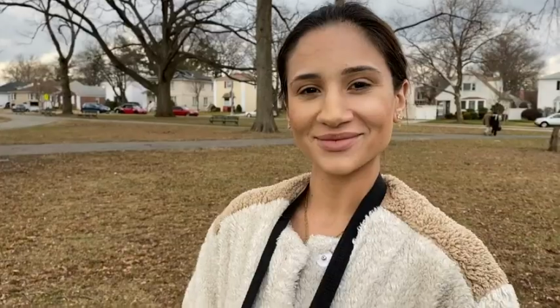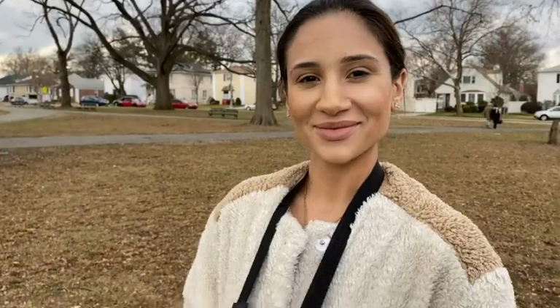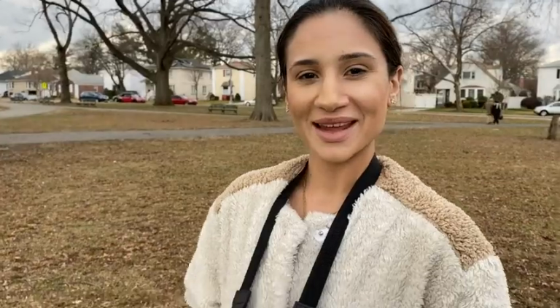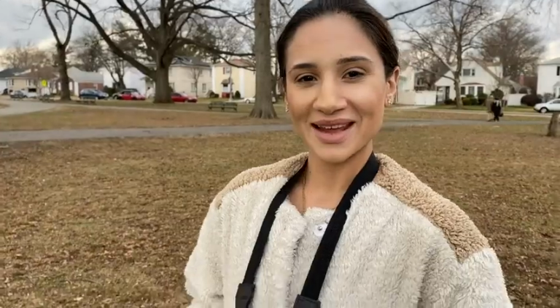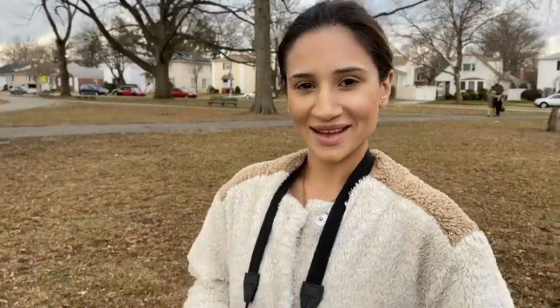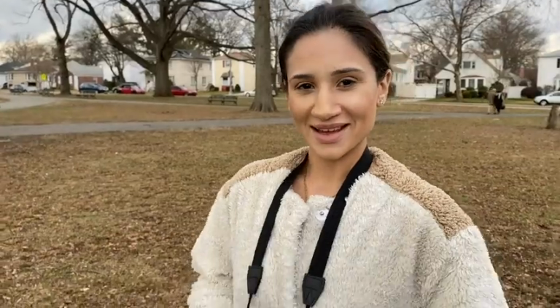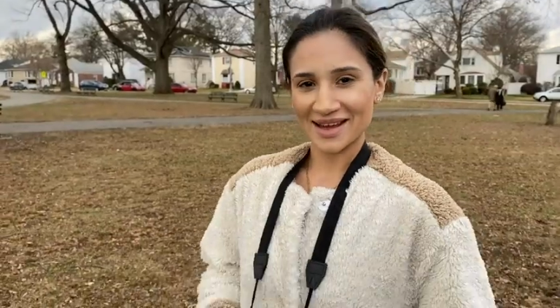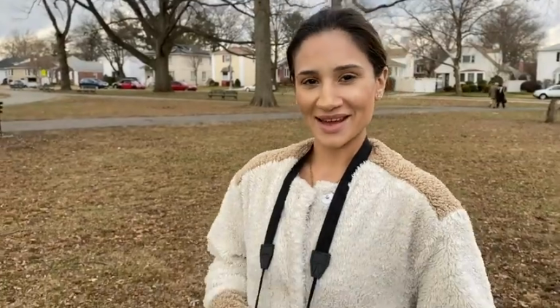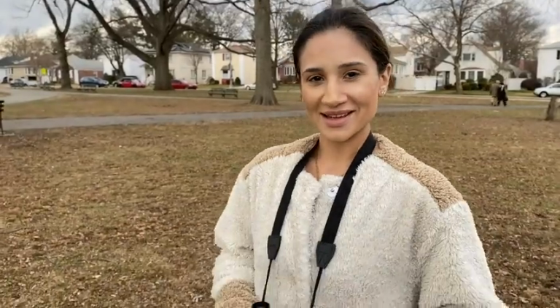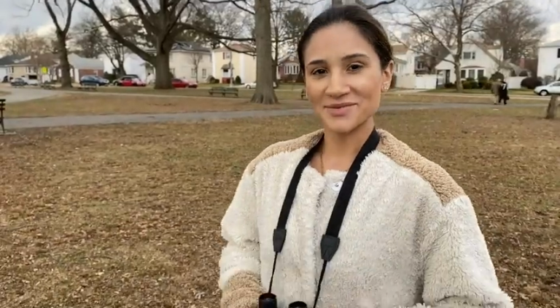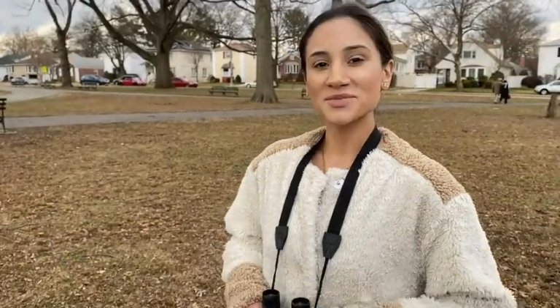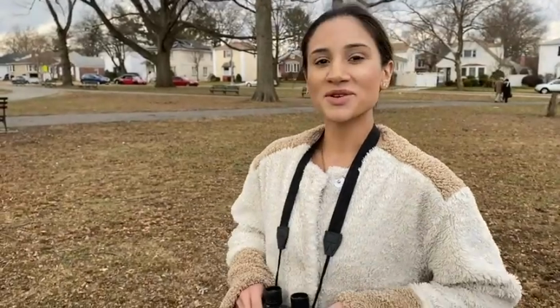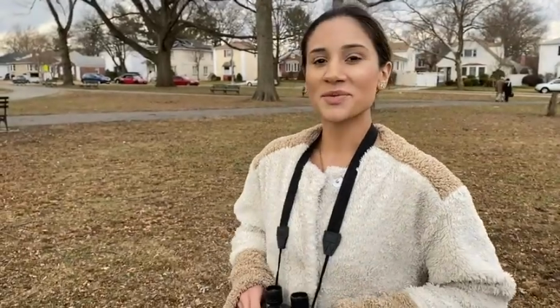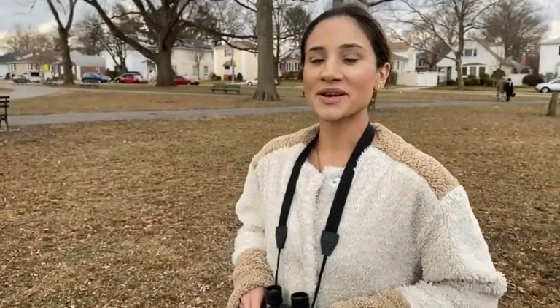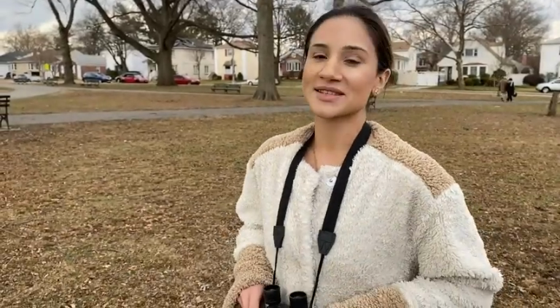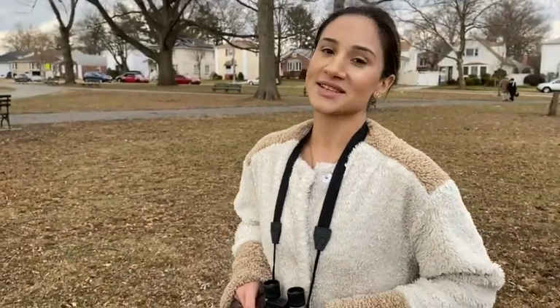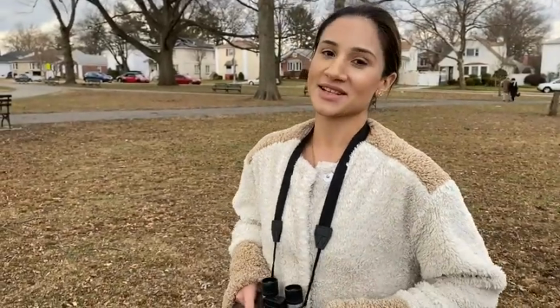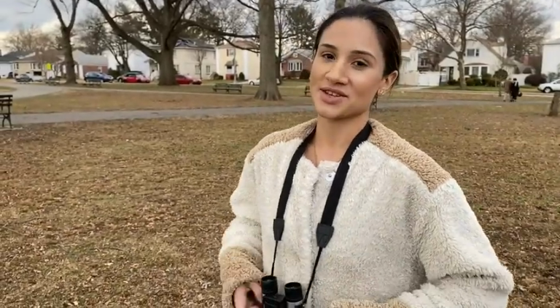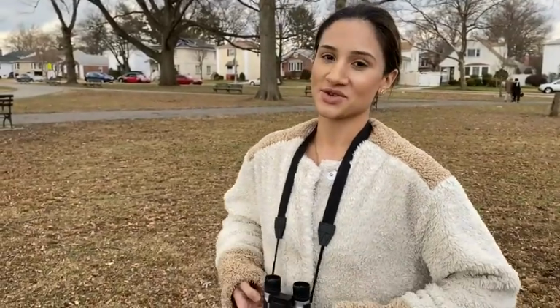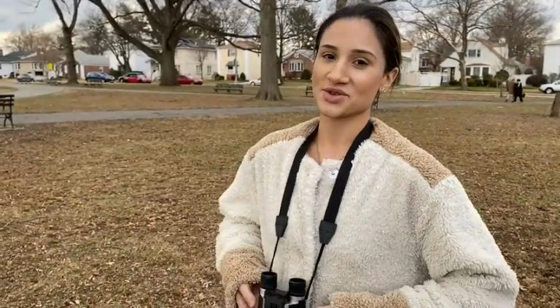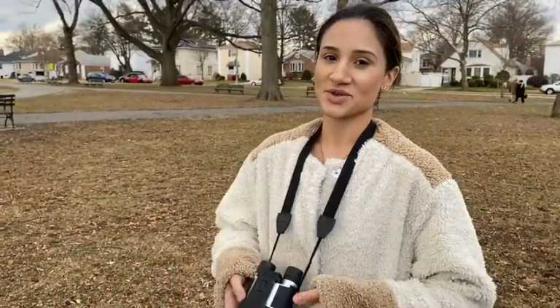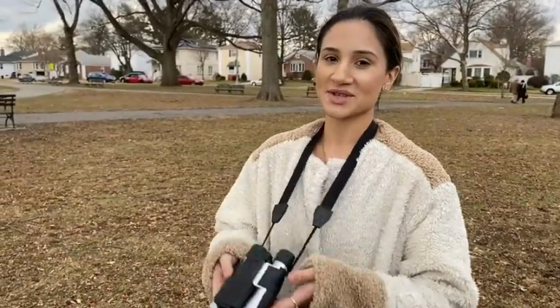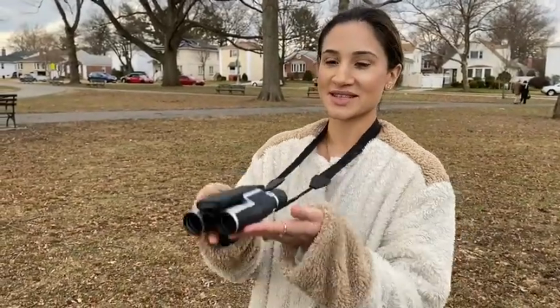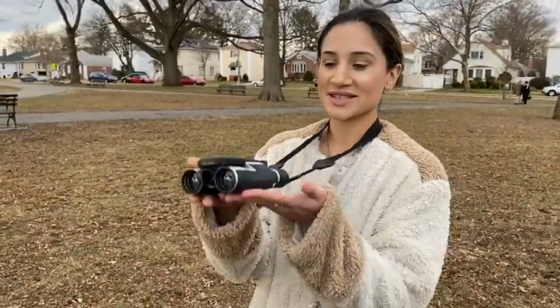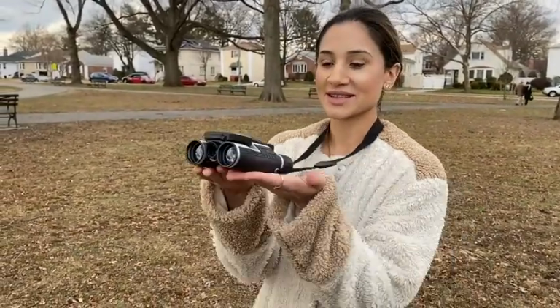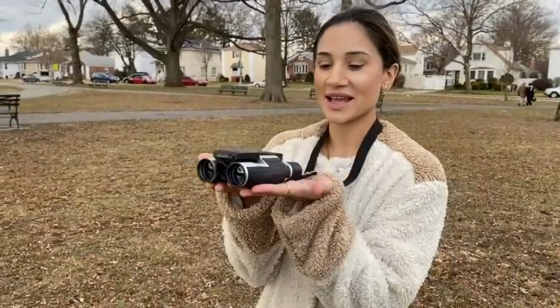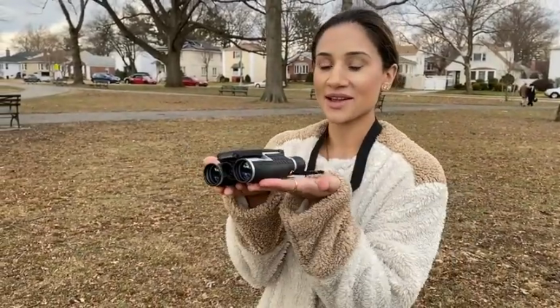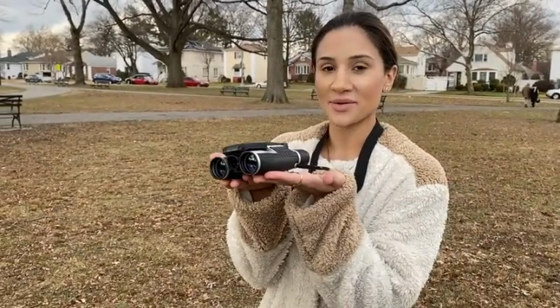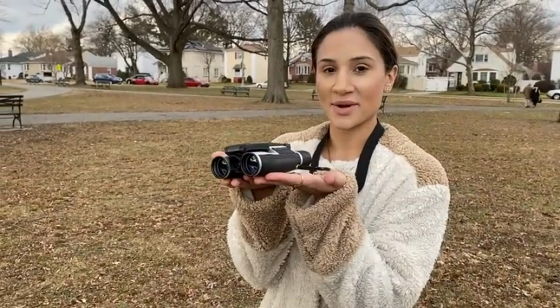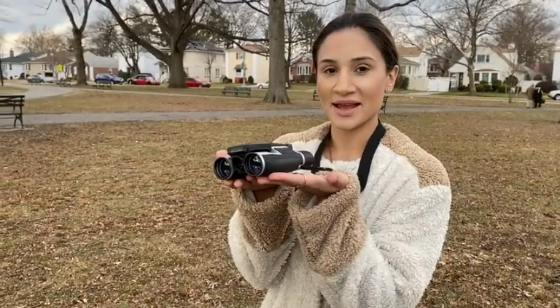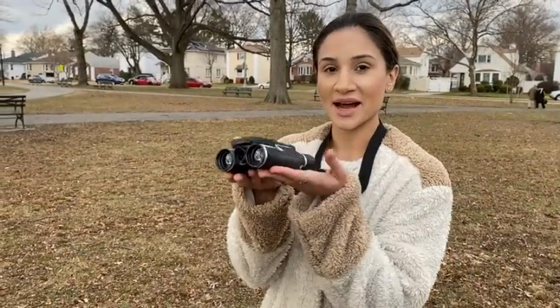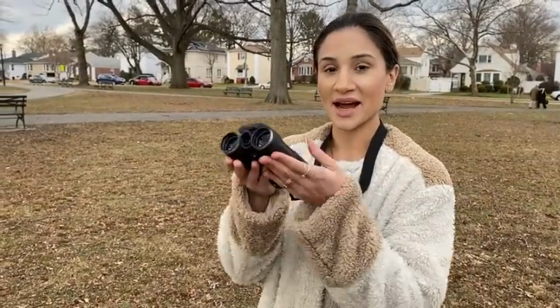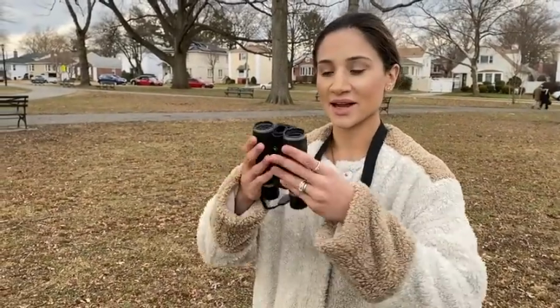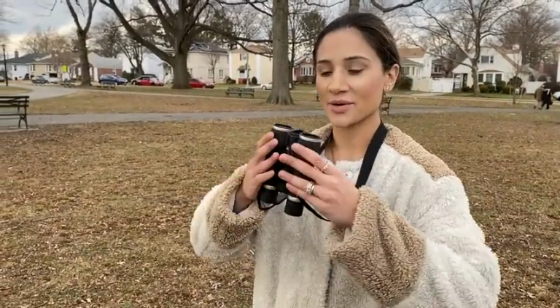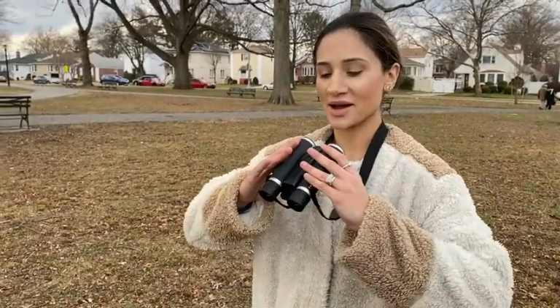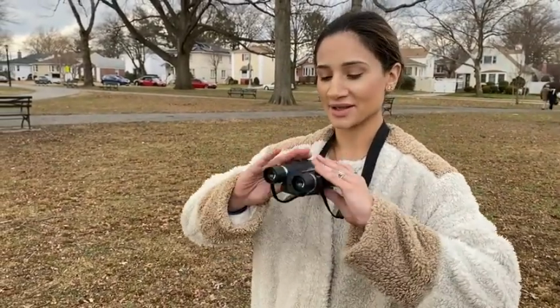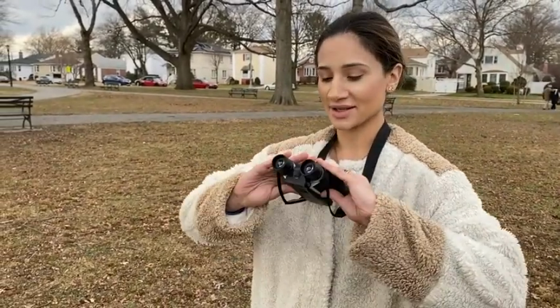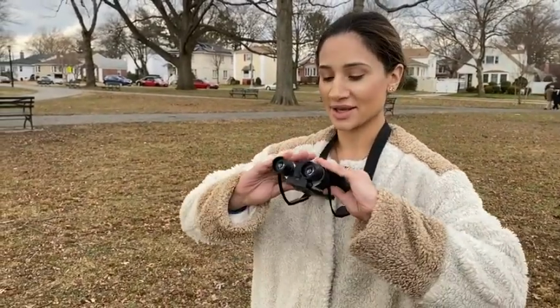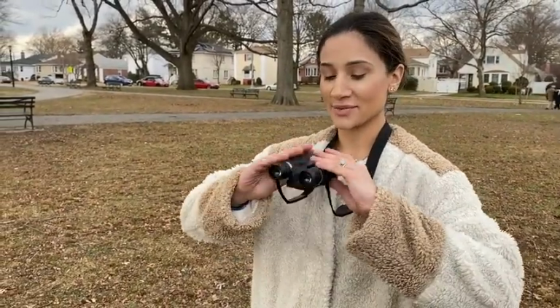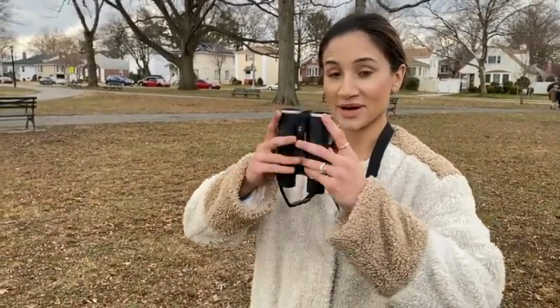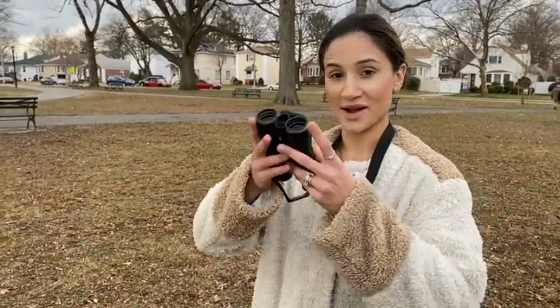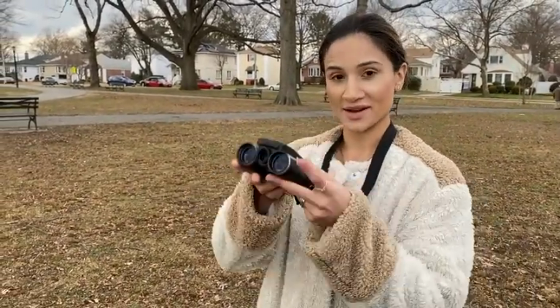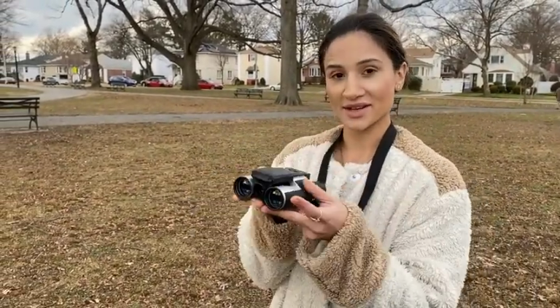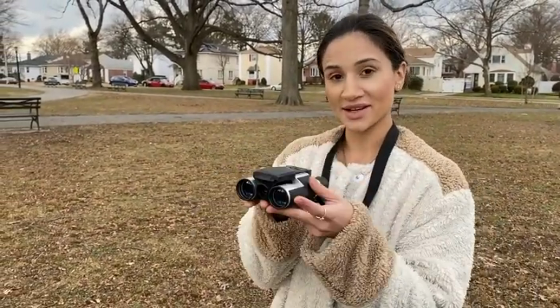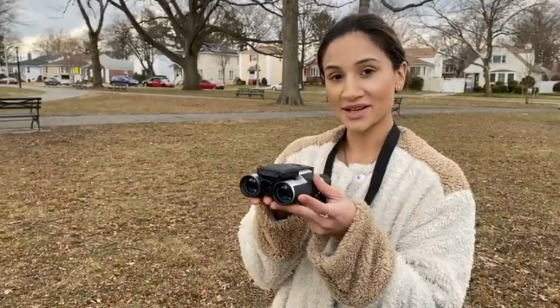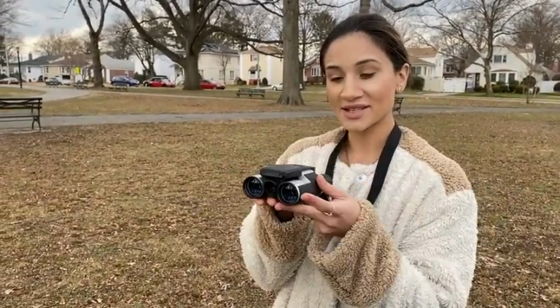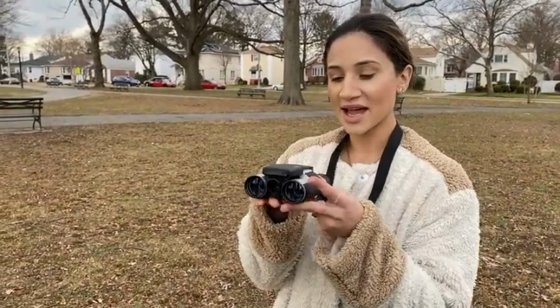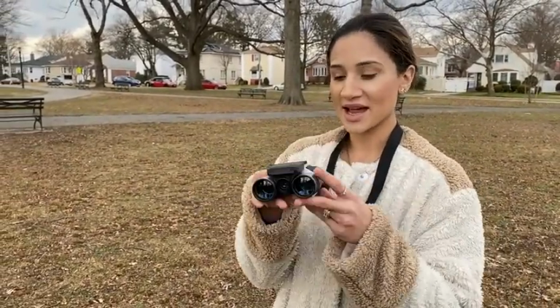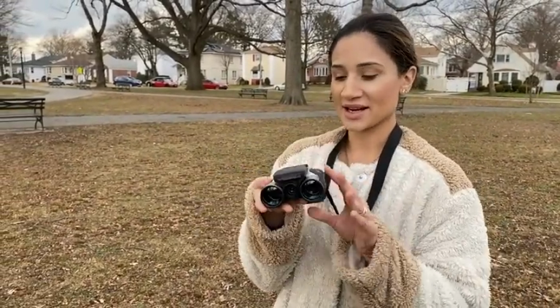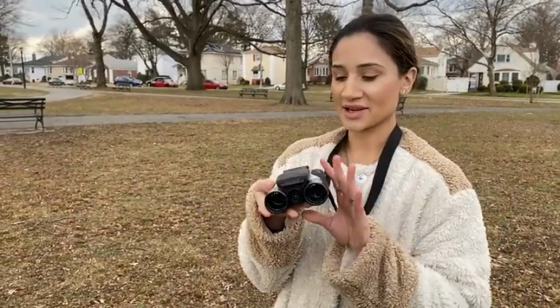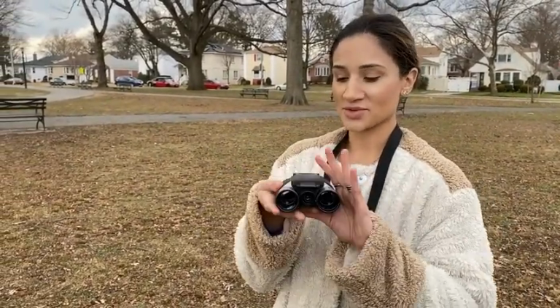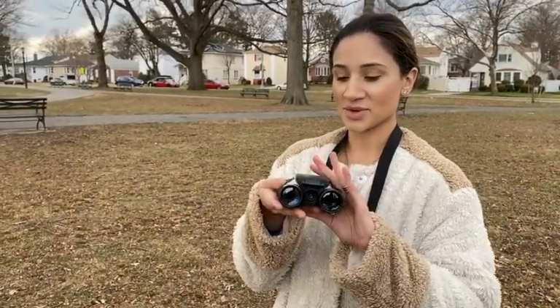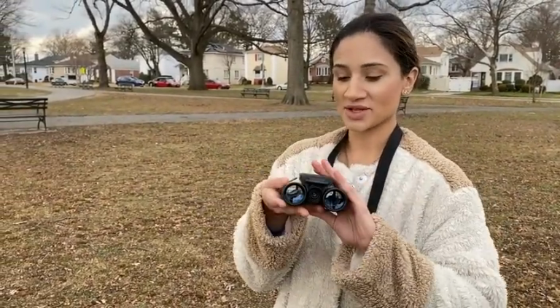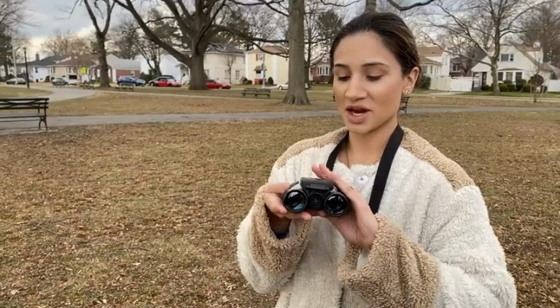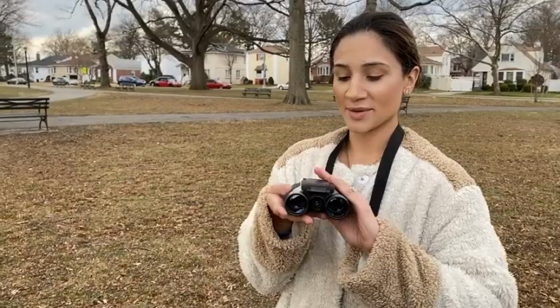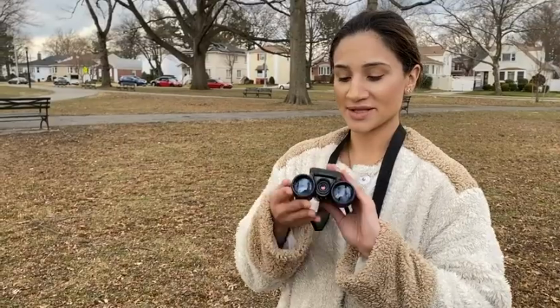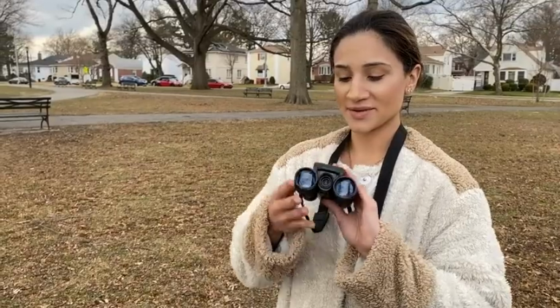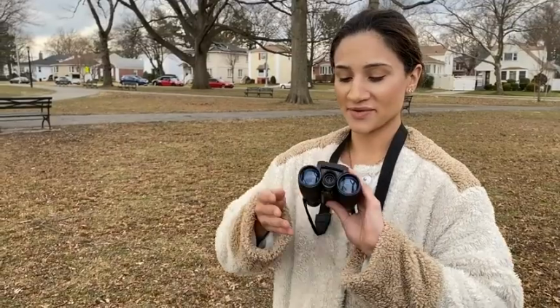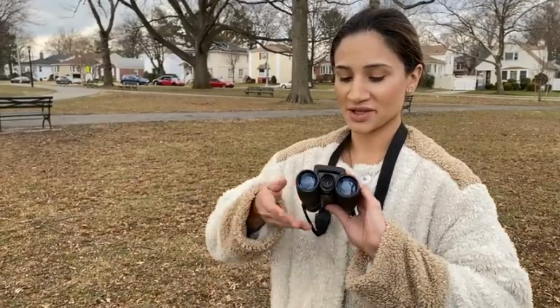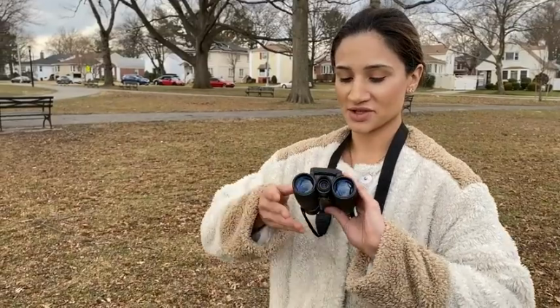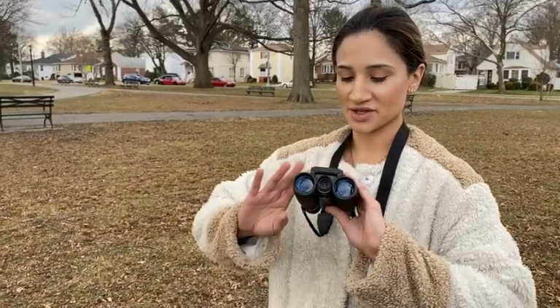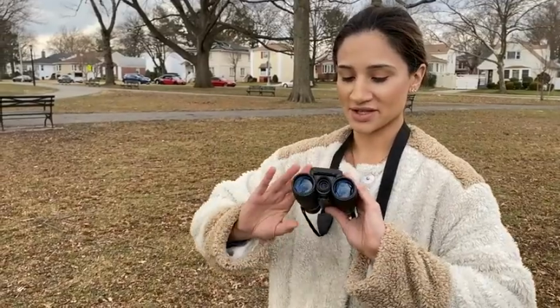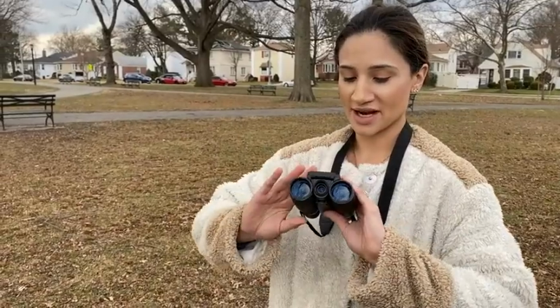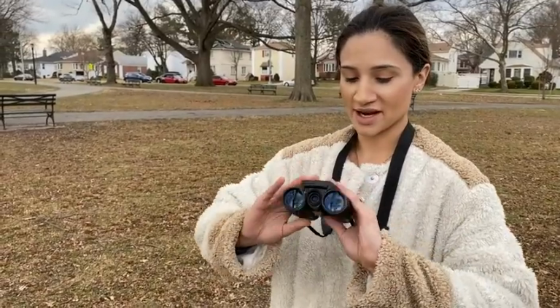Hi guys, I'm super excited to introduce this lightweight, high-quality binoculars, and I just want to talk about some features here.